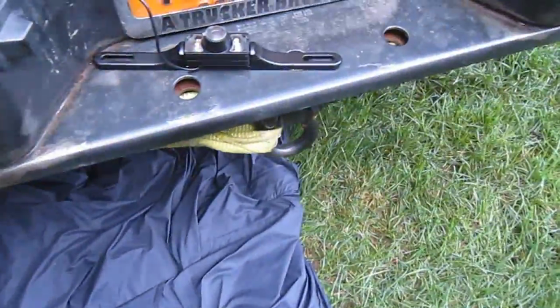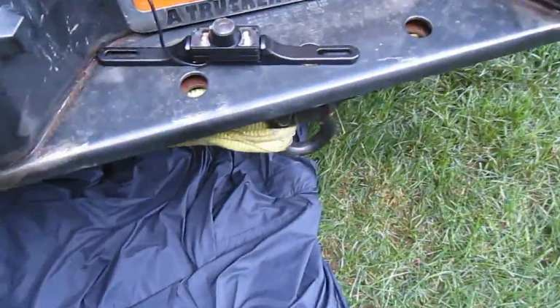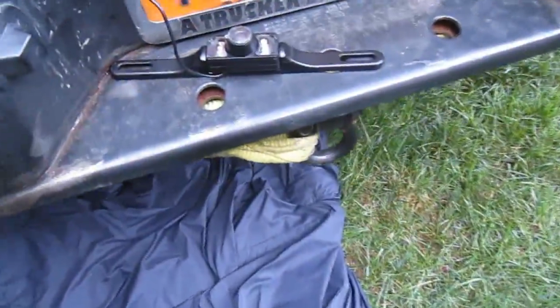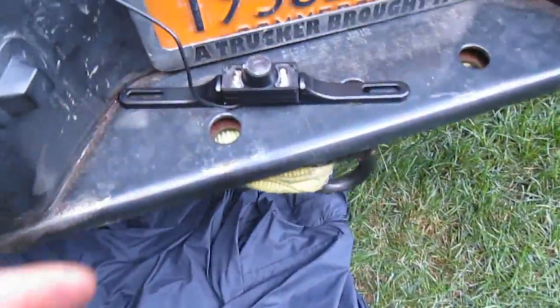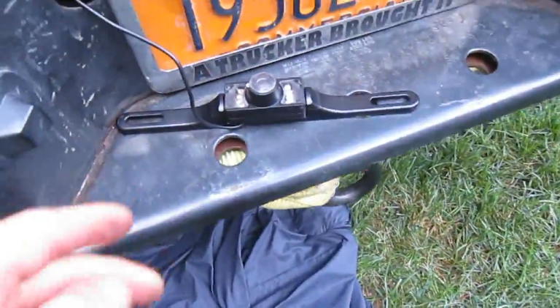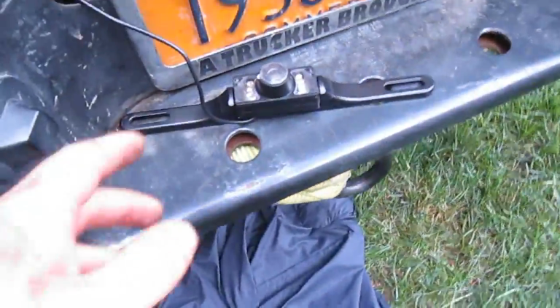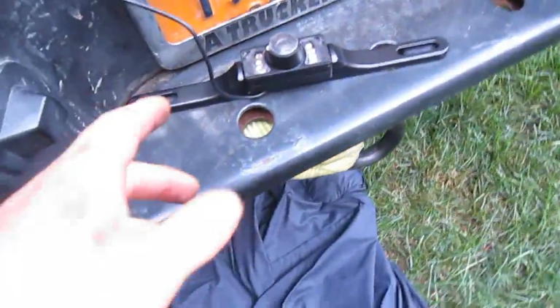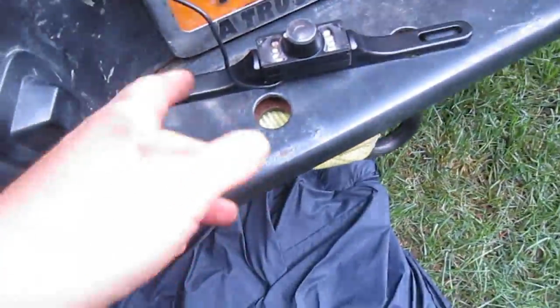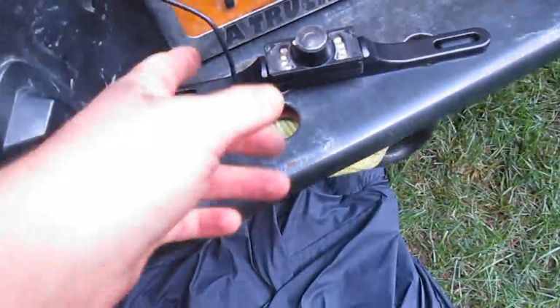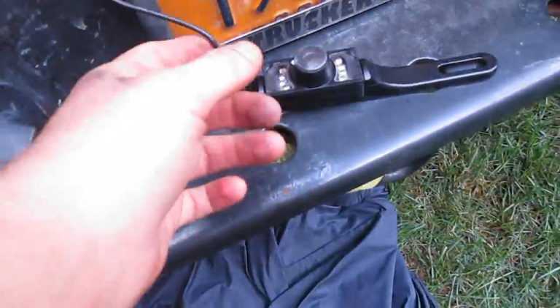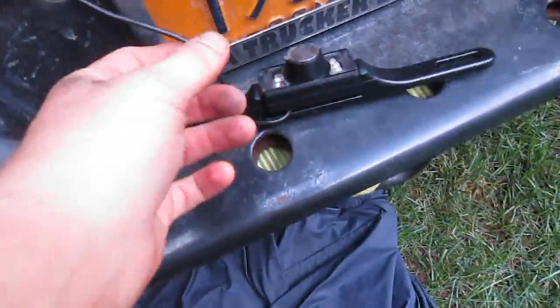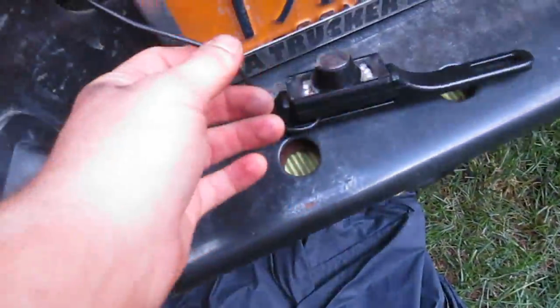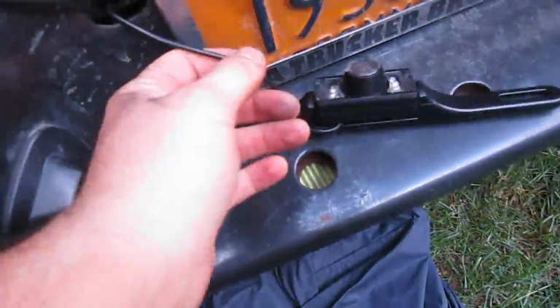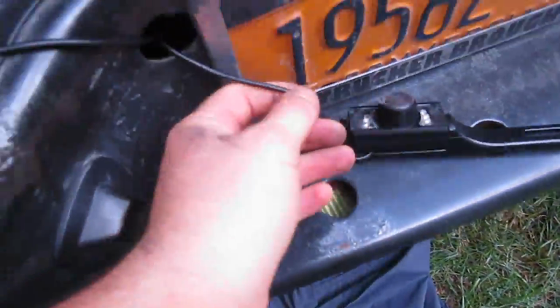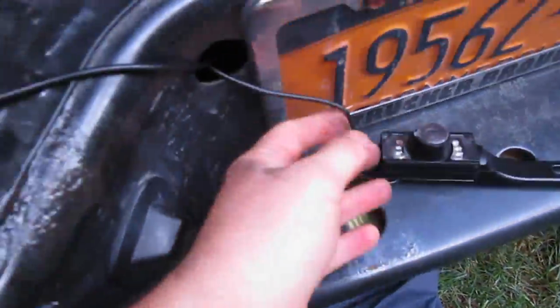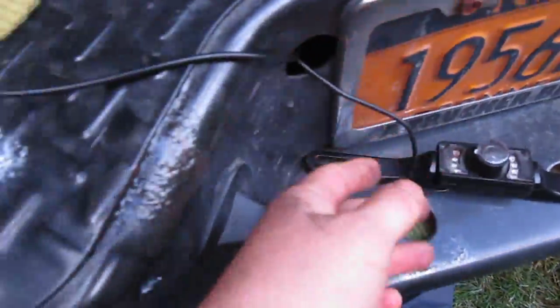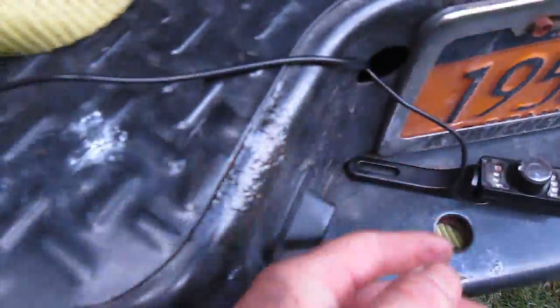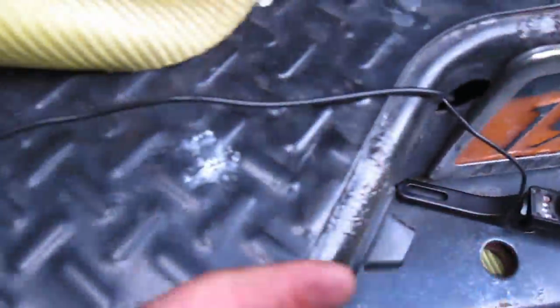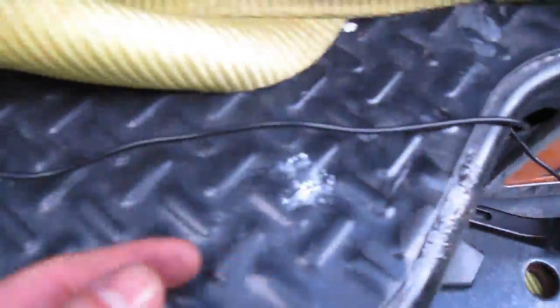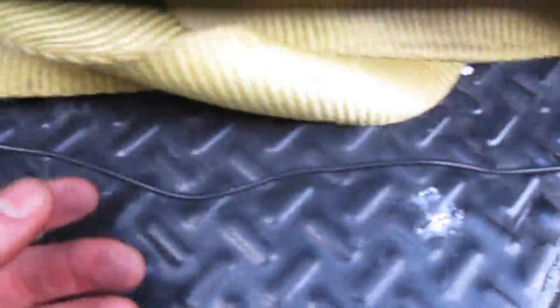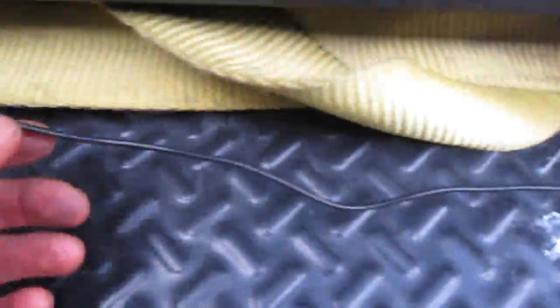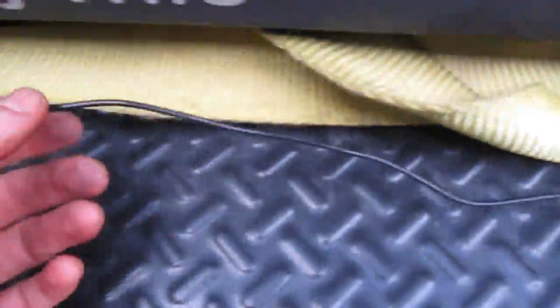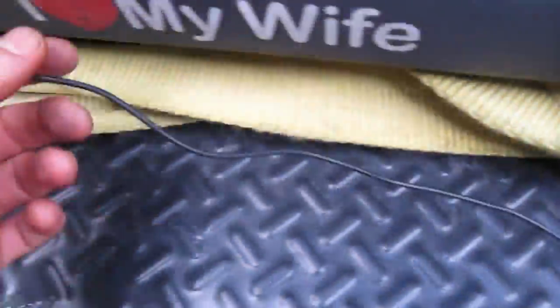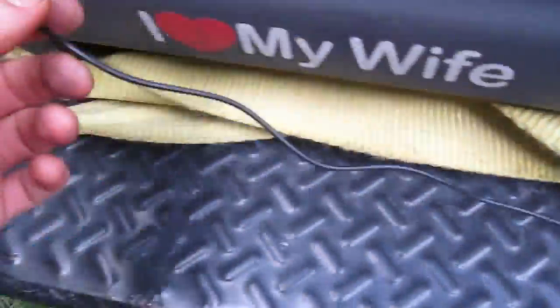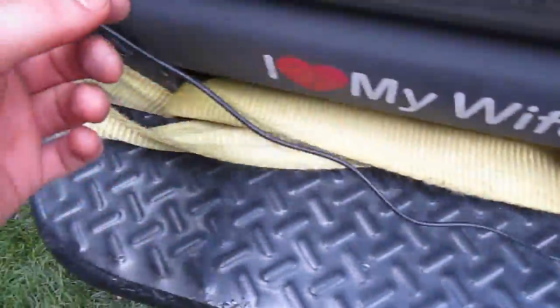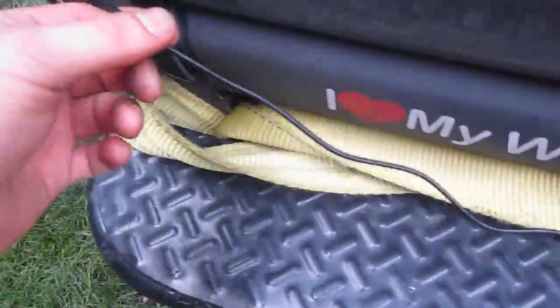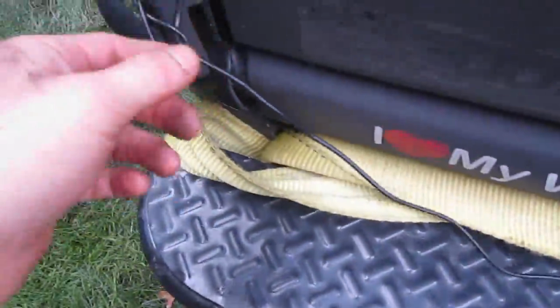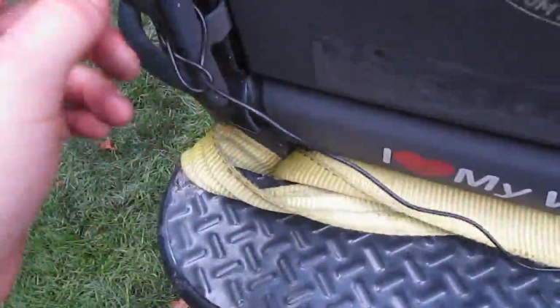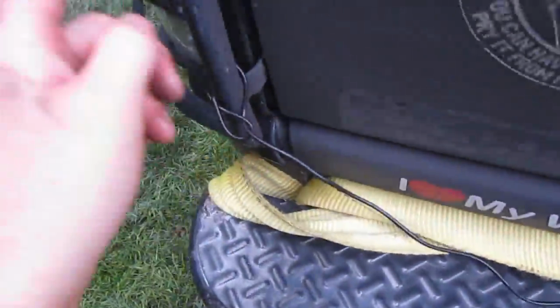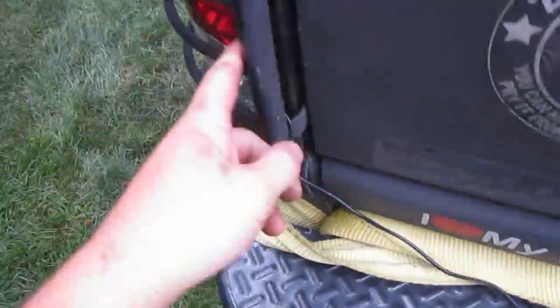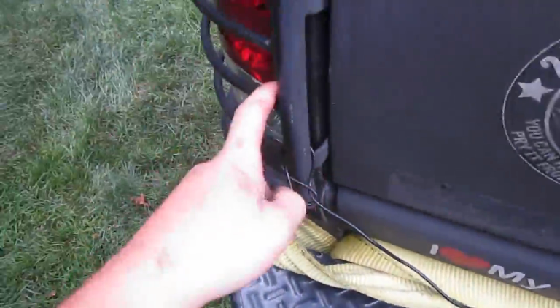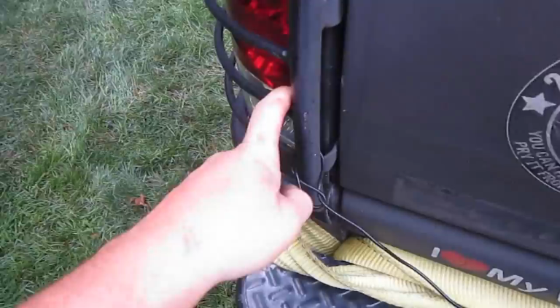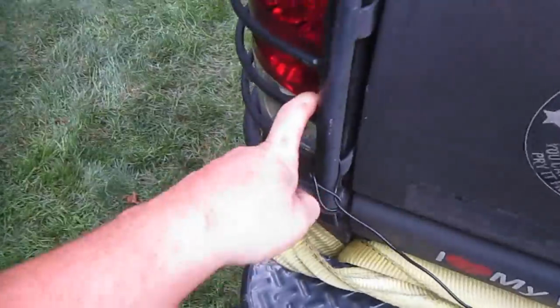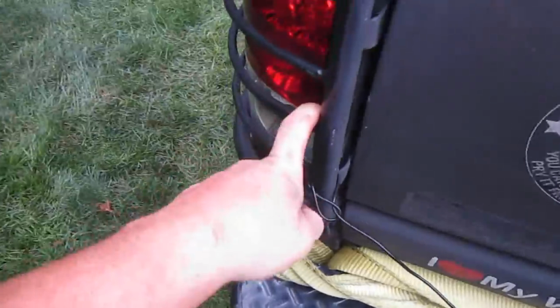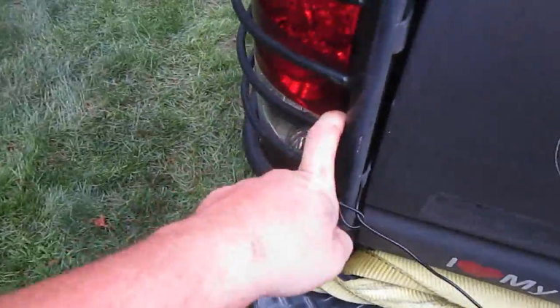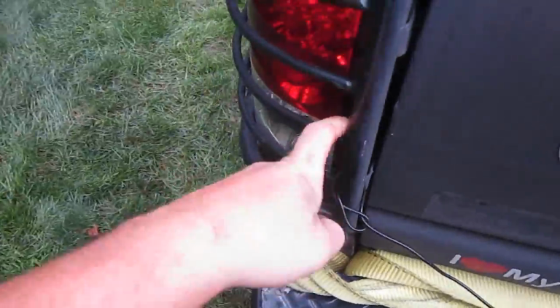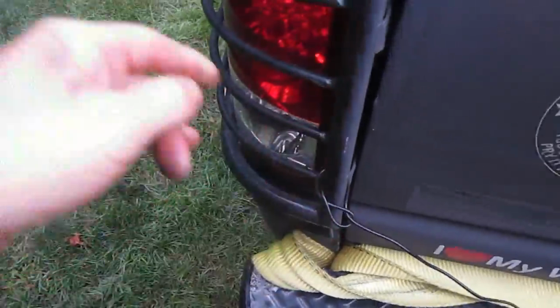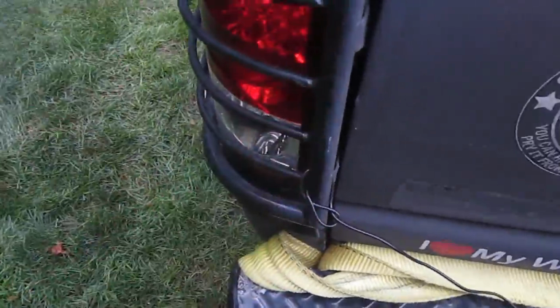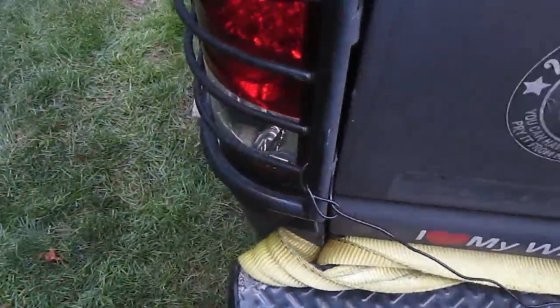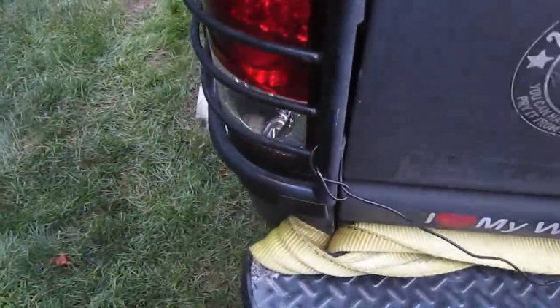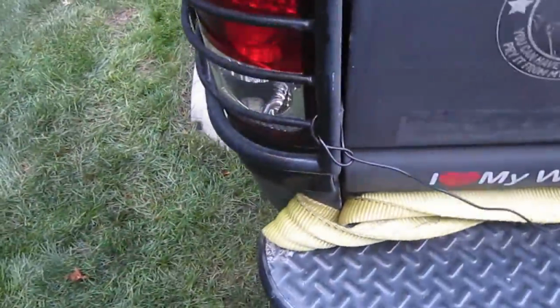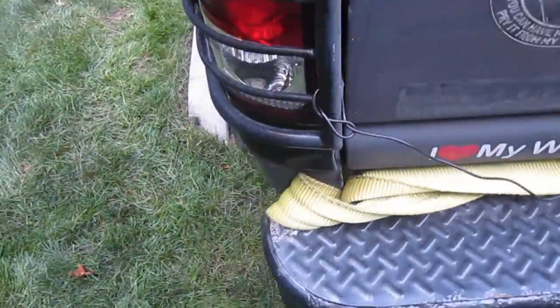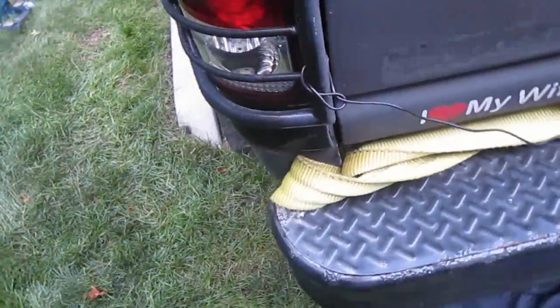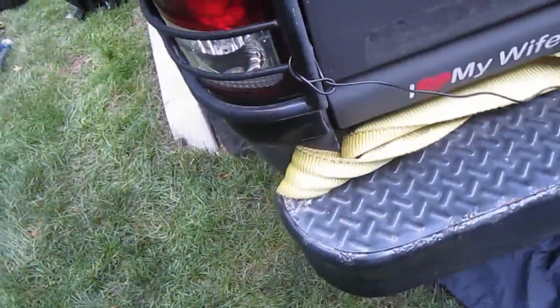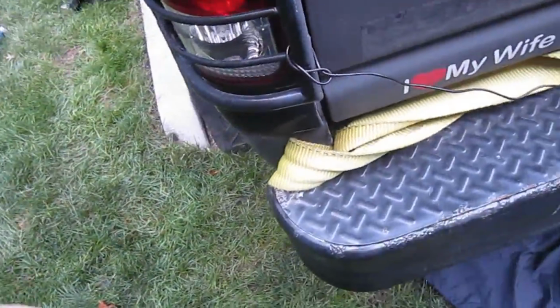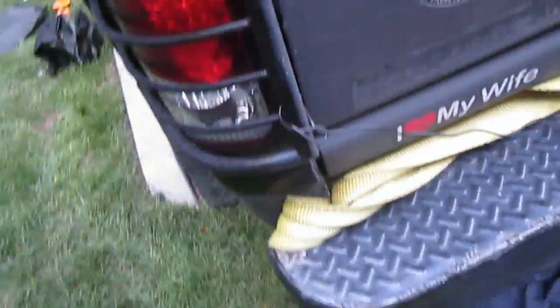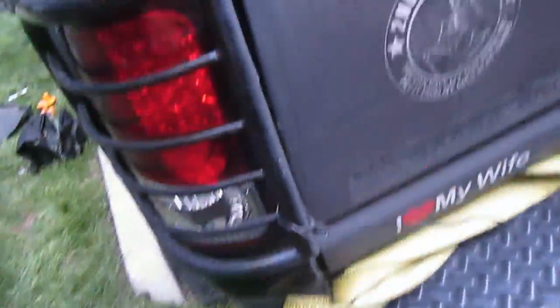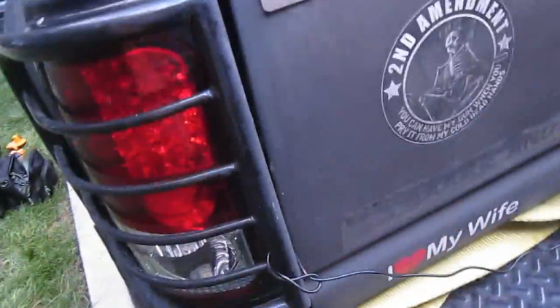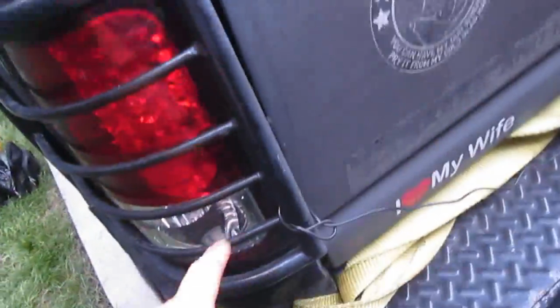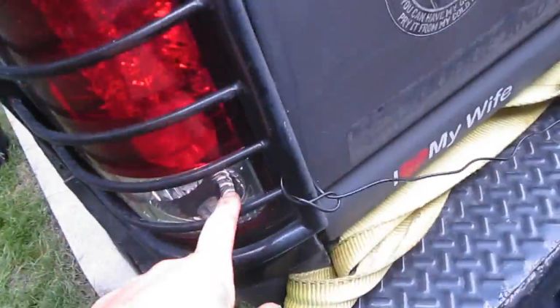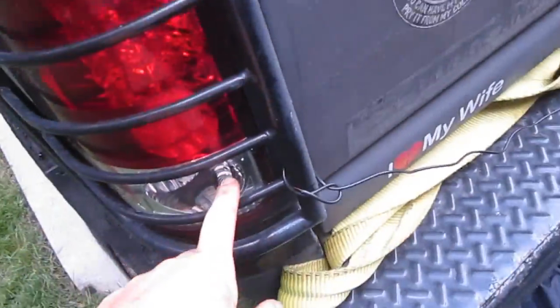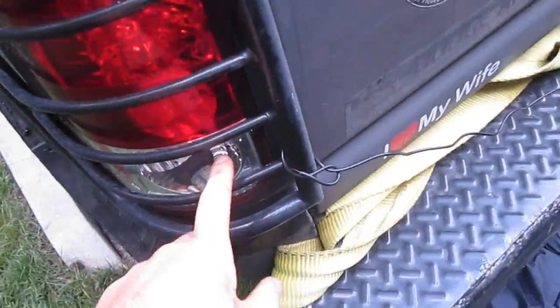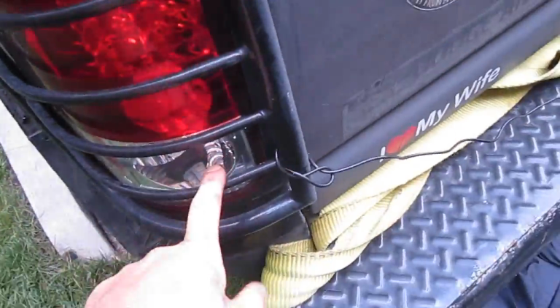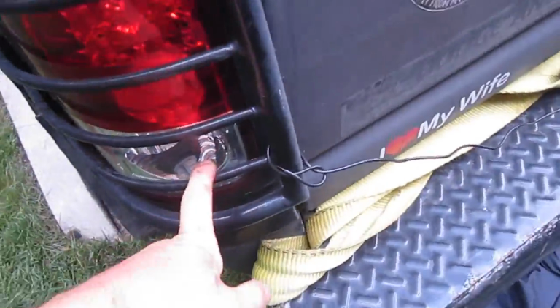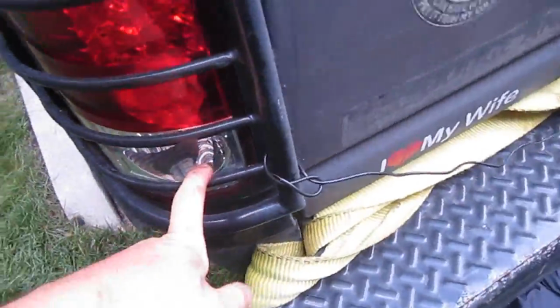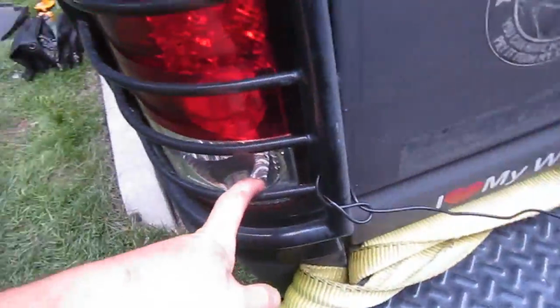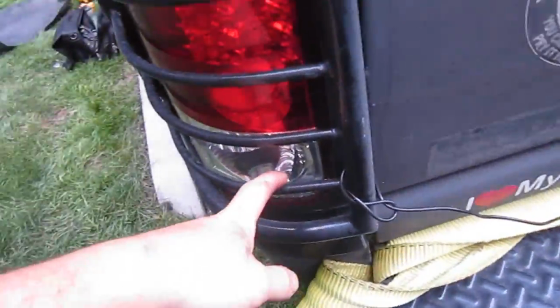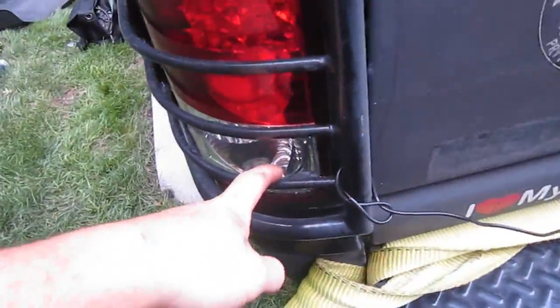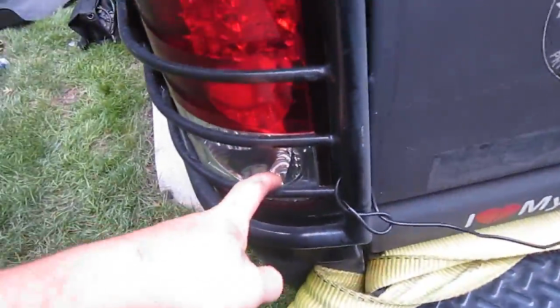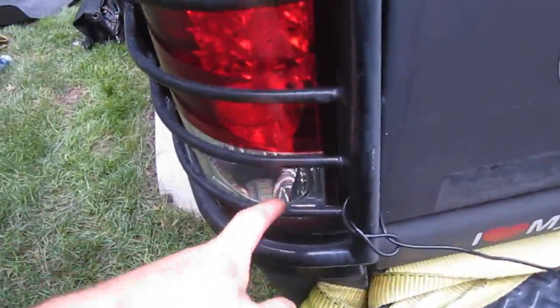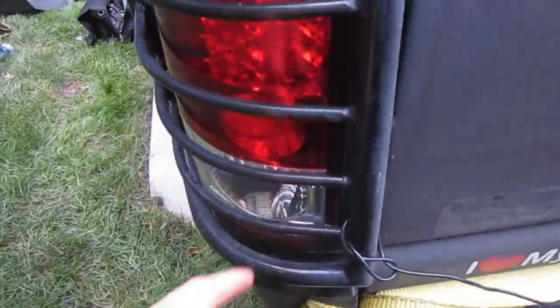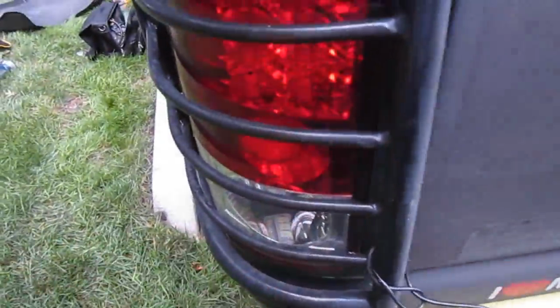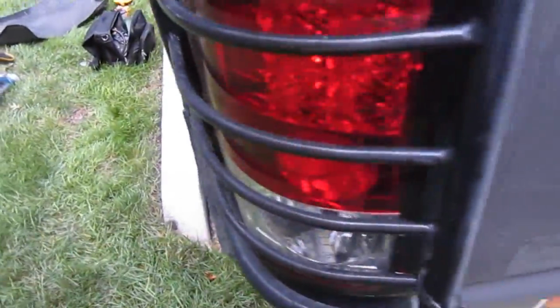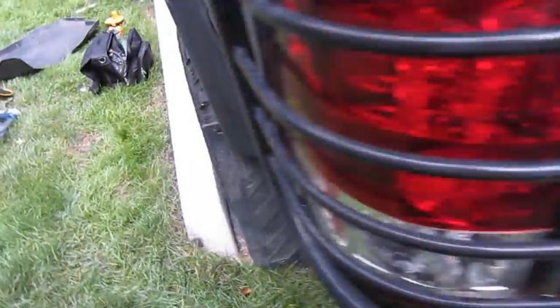The other wire that I said was for the power runs into your reverse-link switch, which I'll show you how to tap into that.